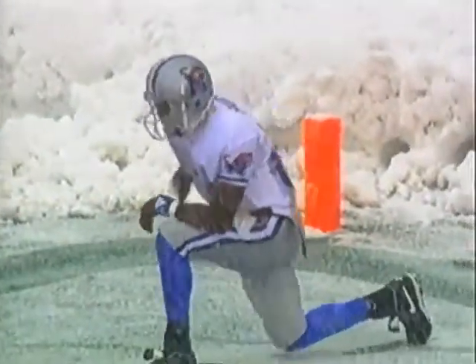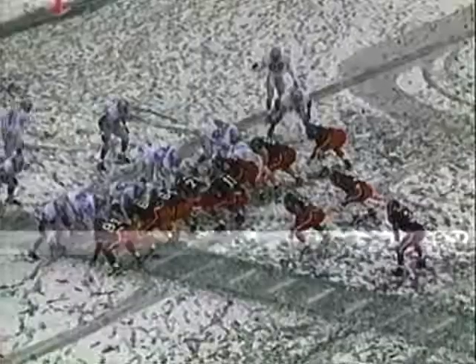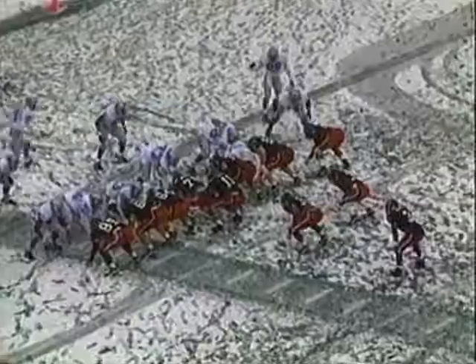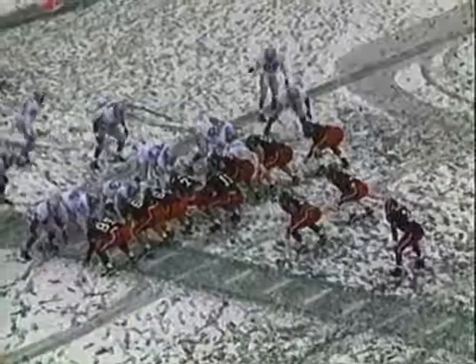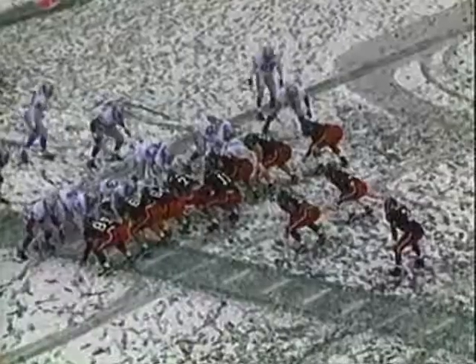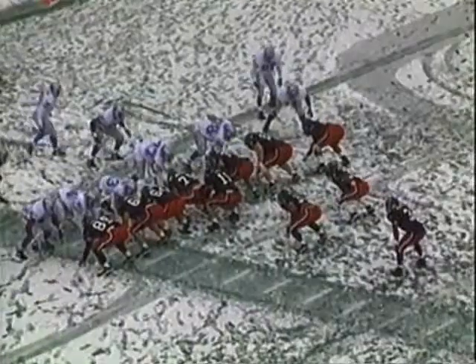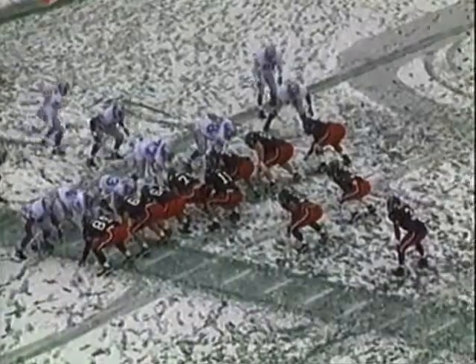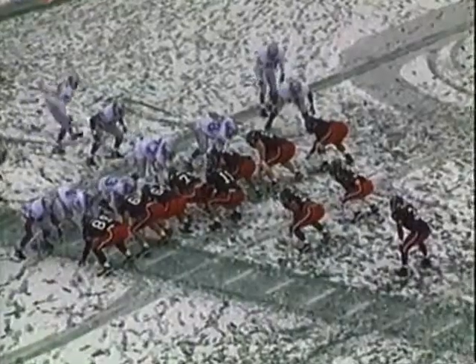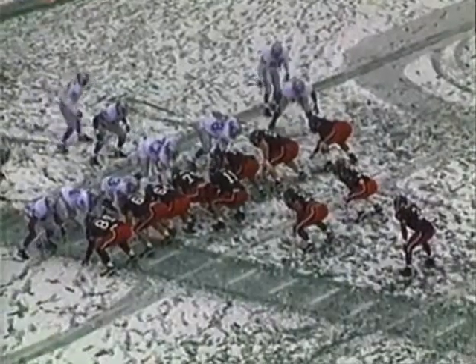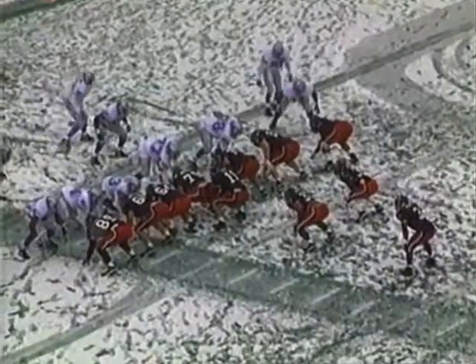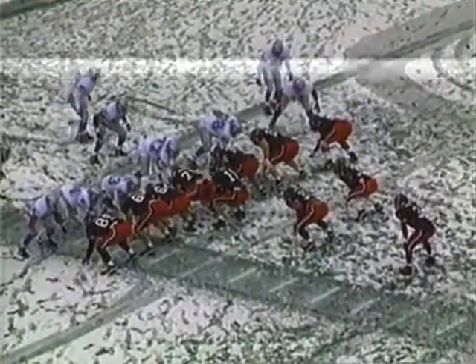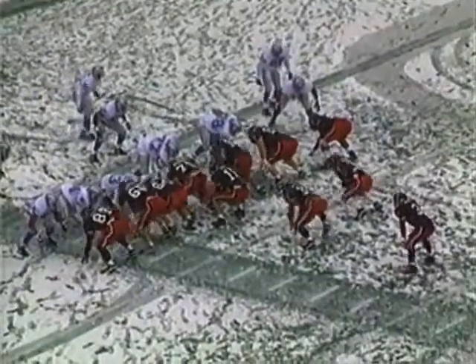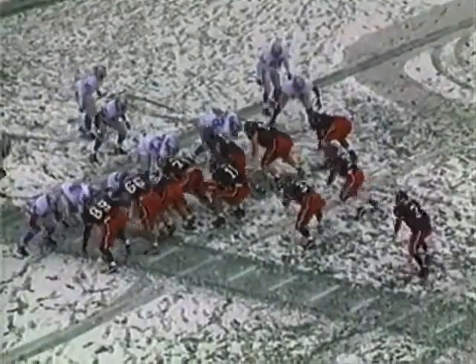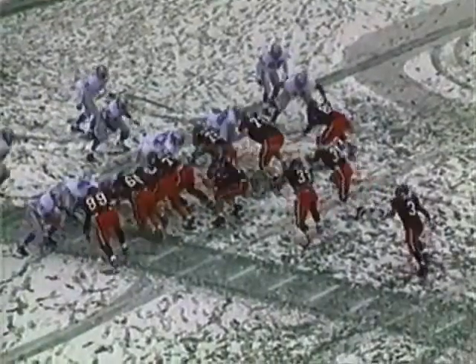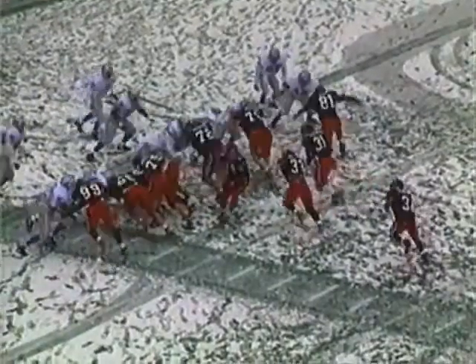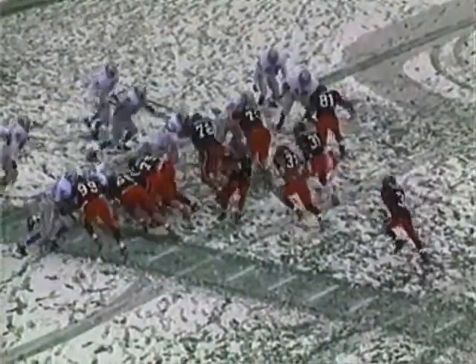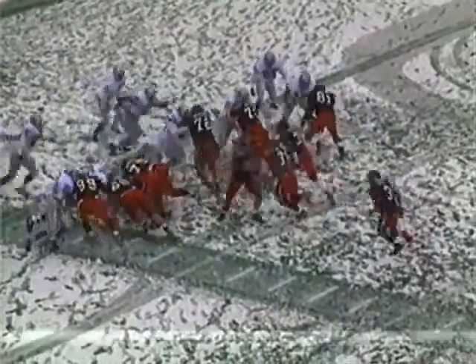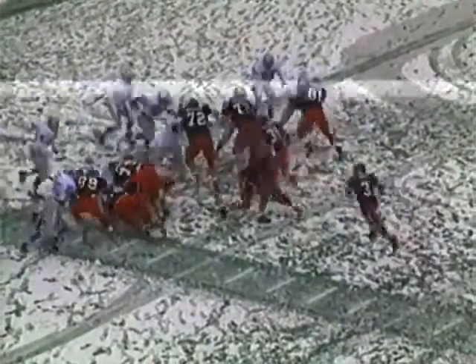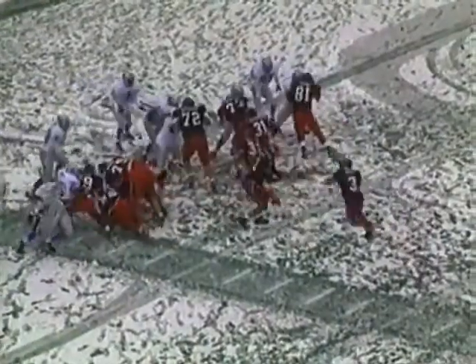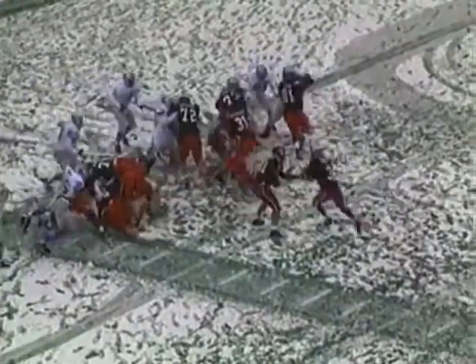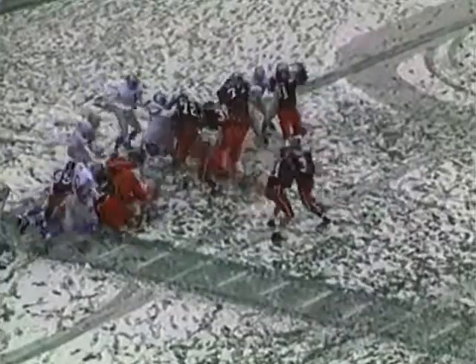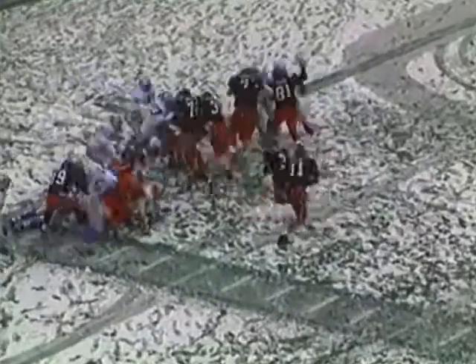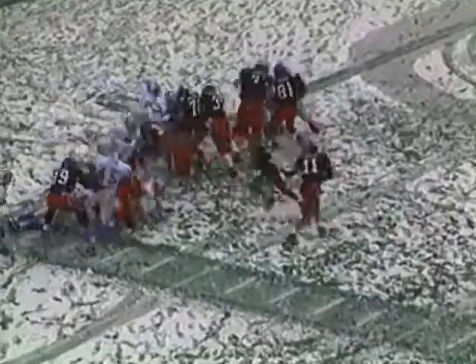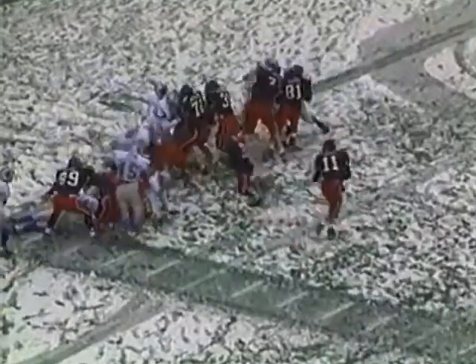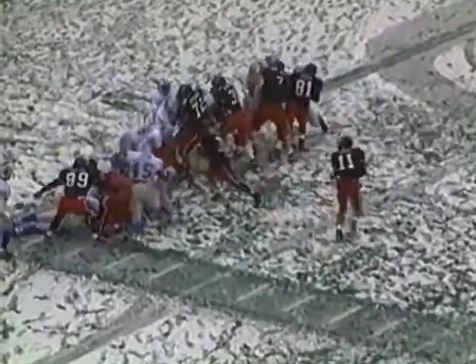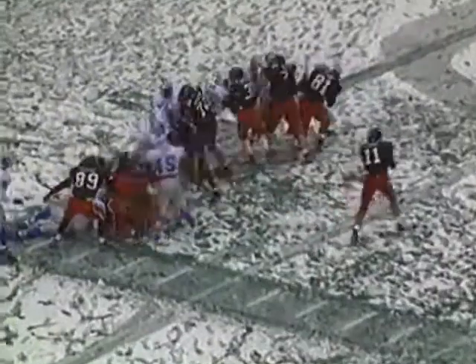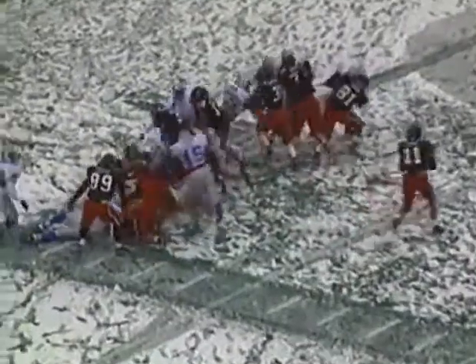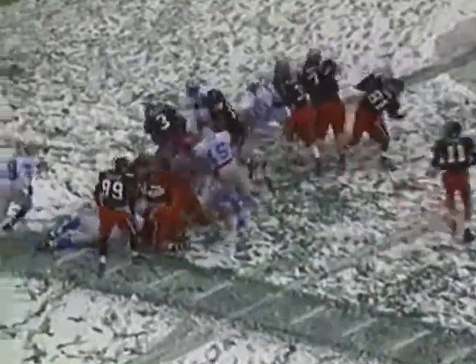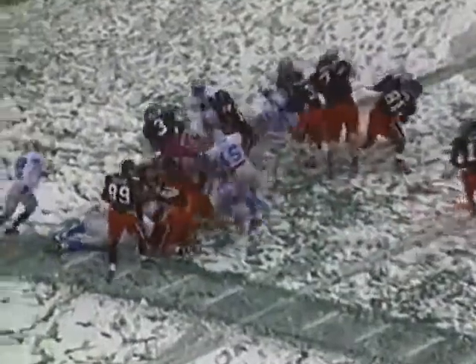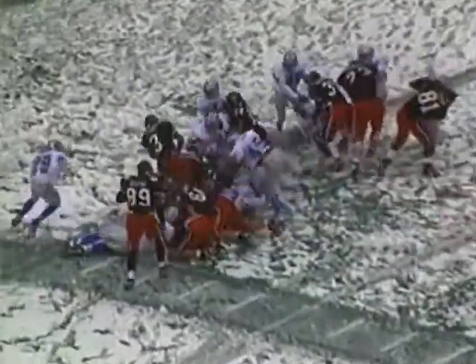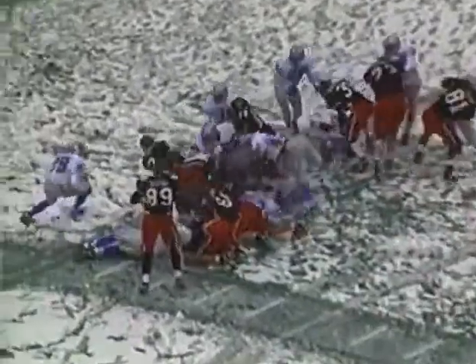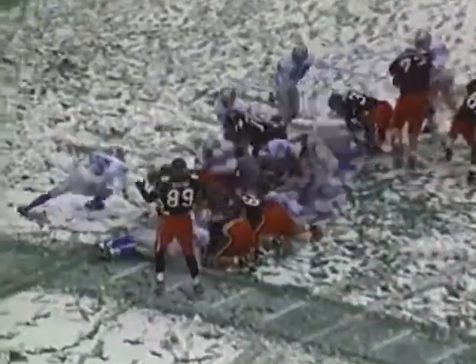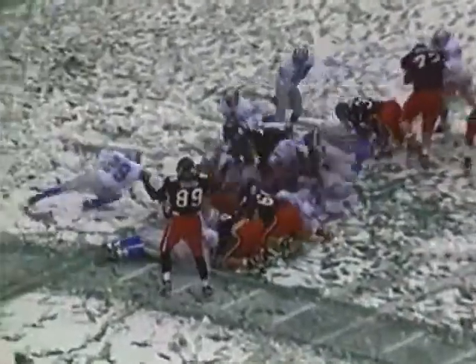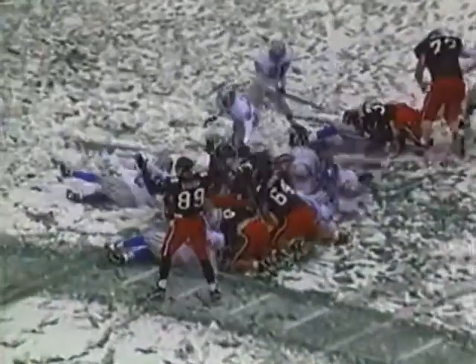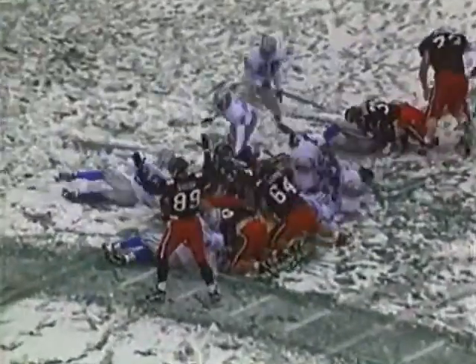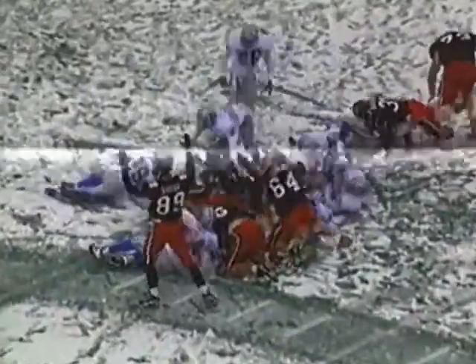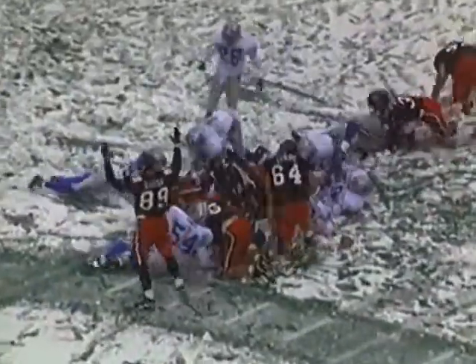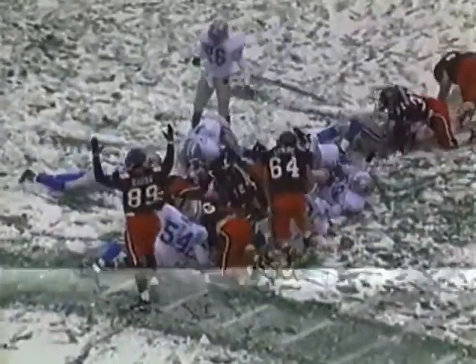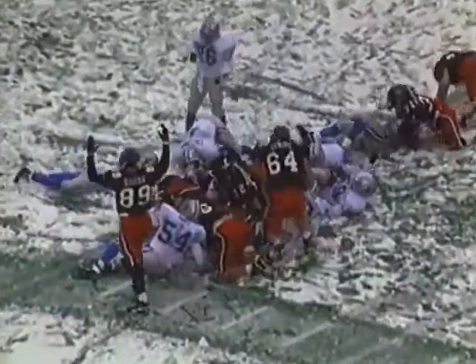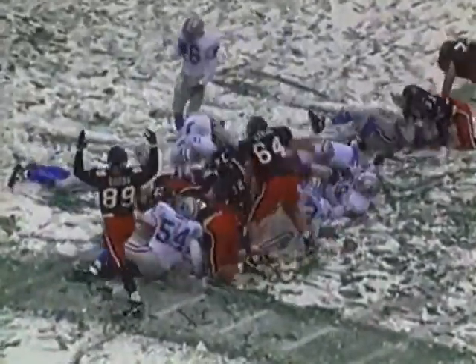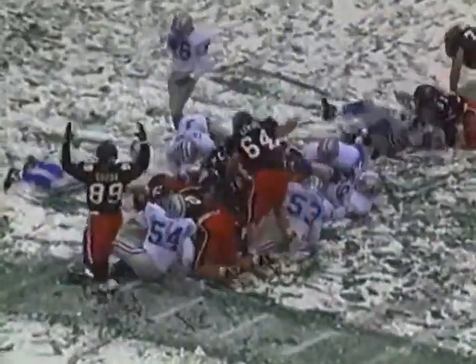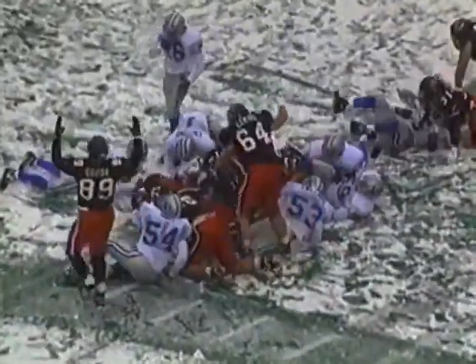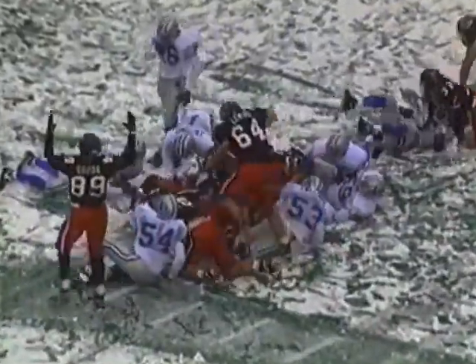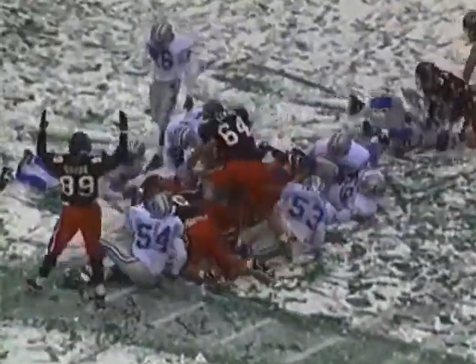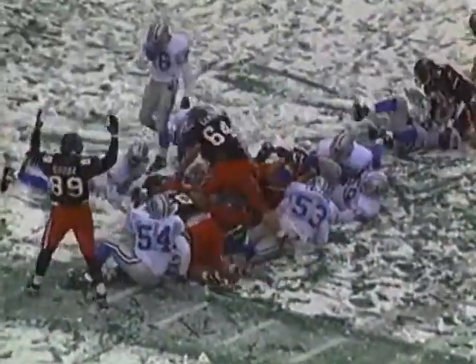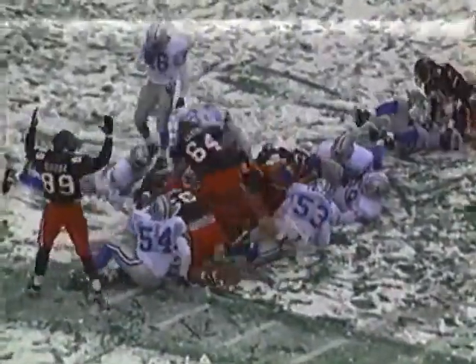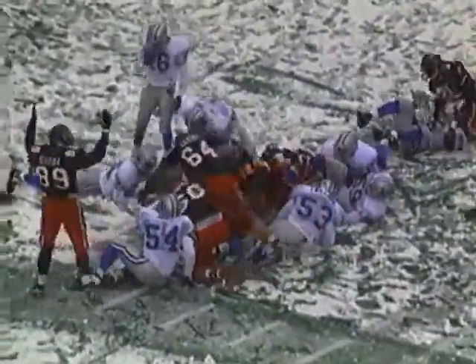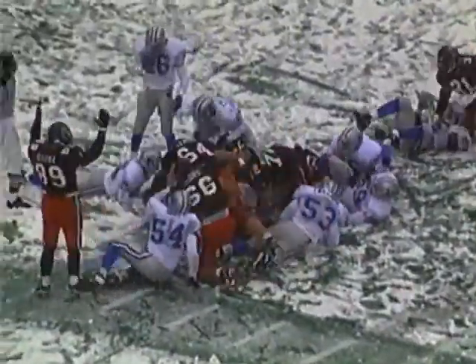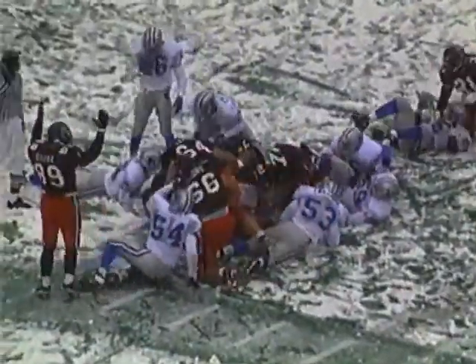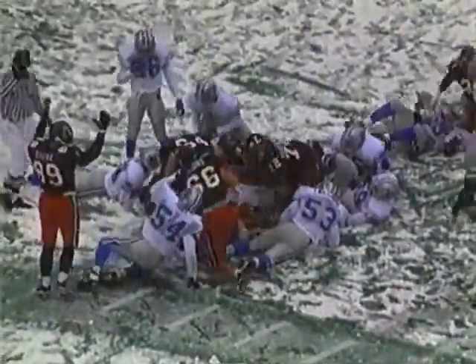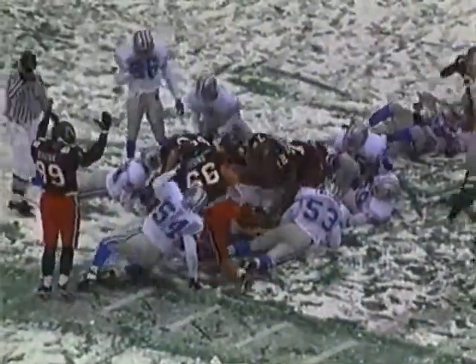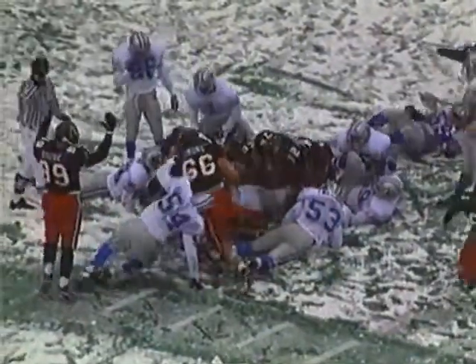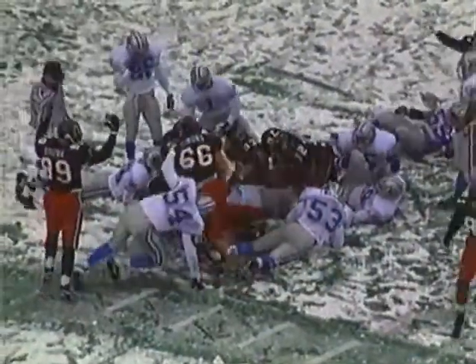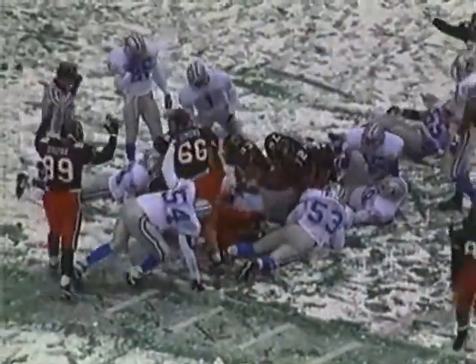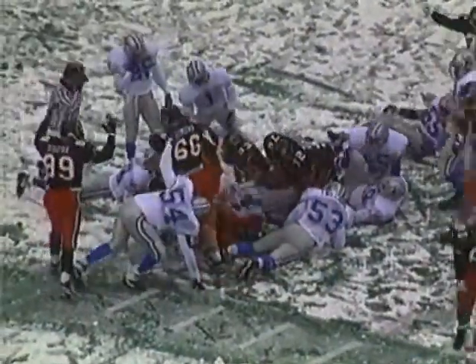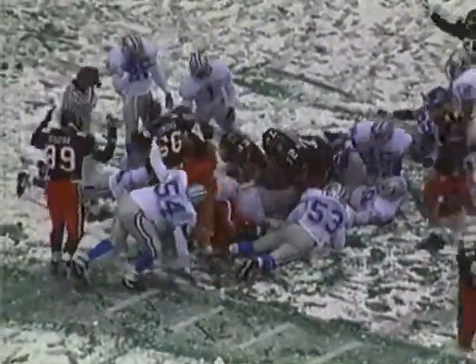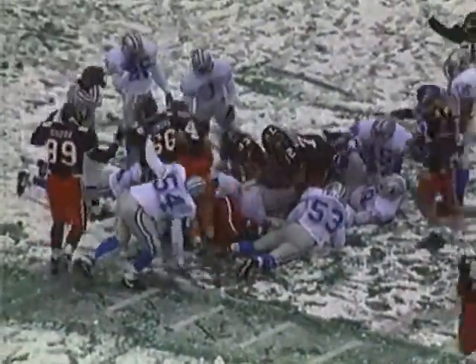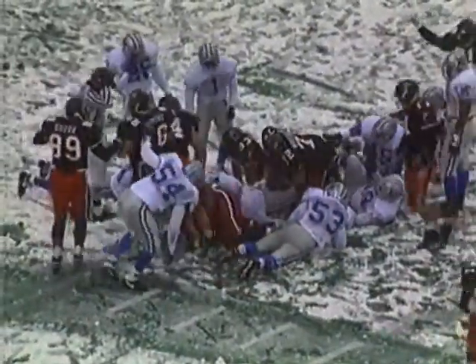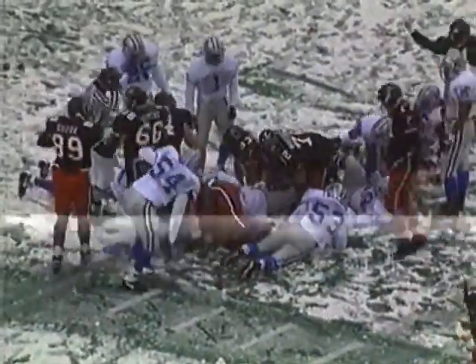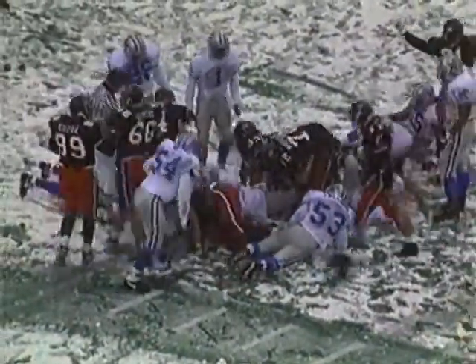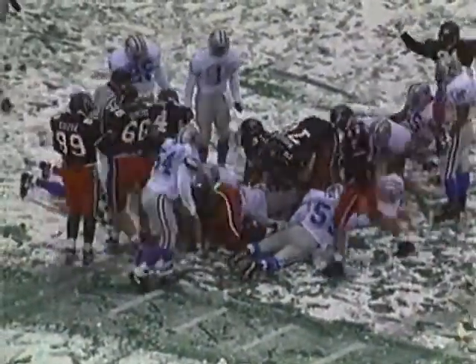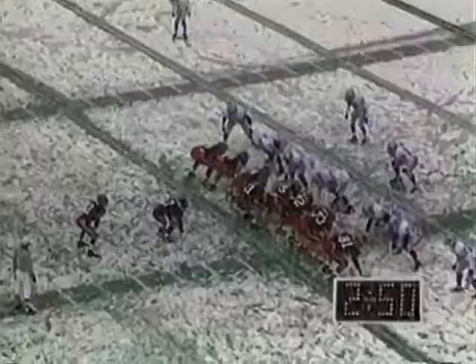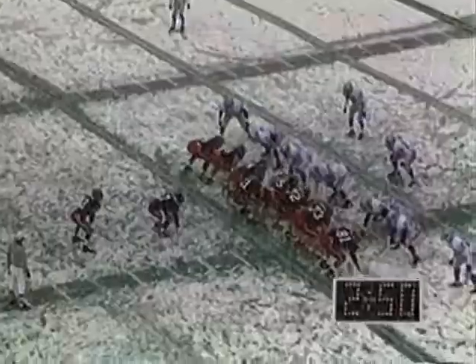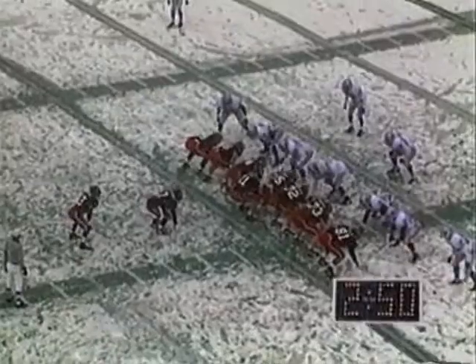It's first and goal. Spot the ball on the two. They give it to Small. He goes airborne into the end zone. And this game is close to three.